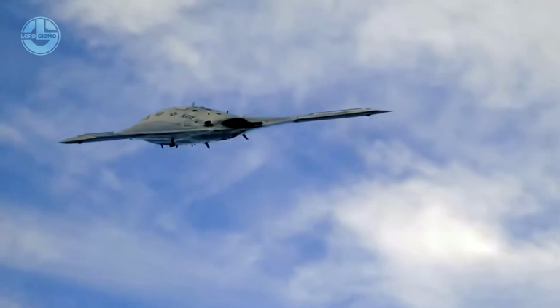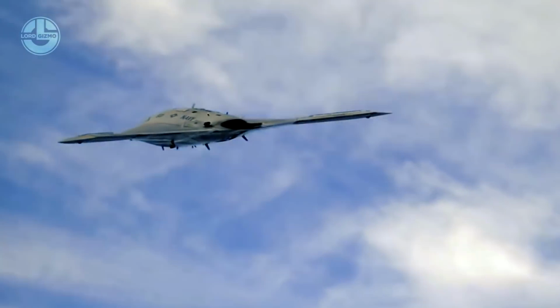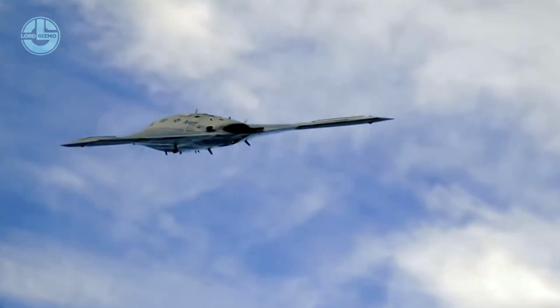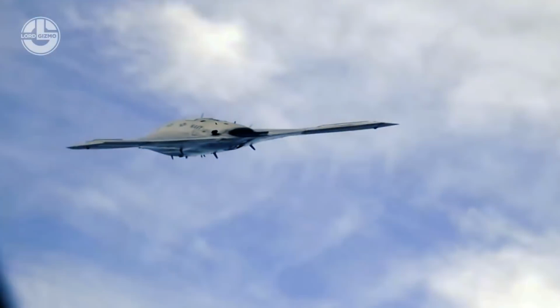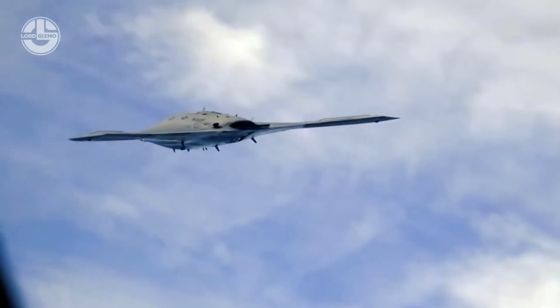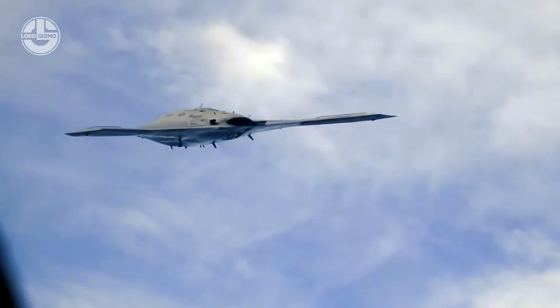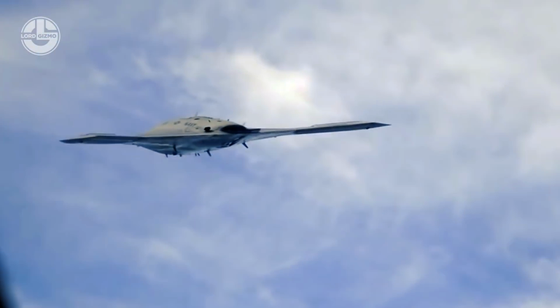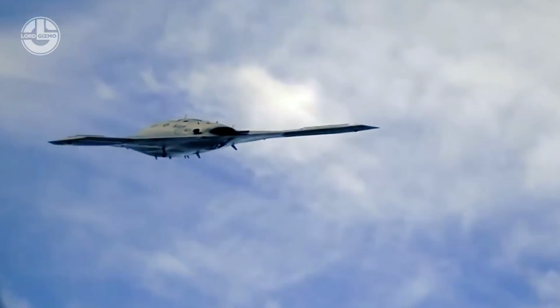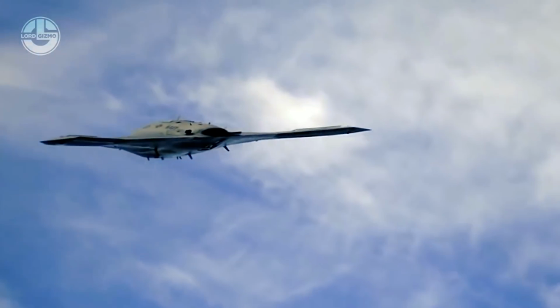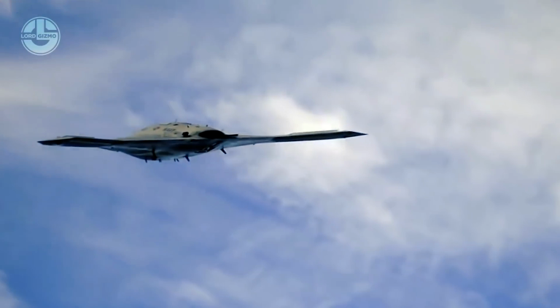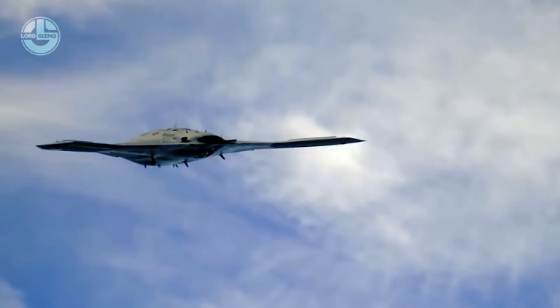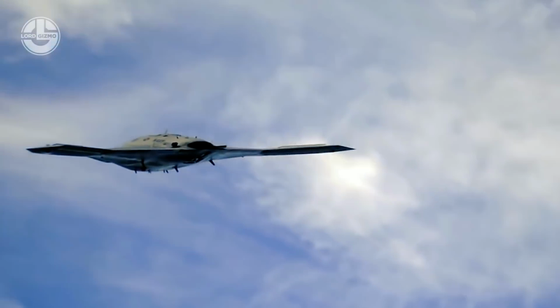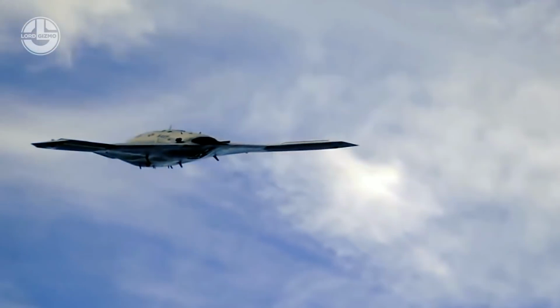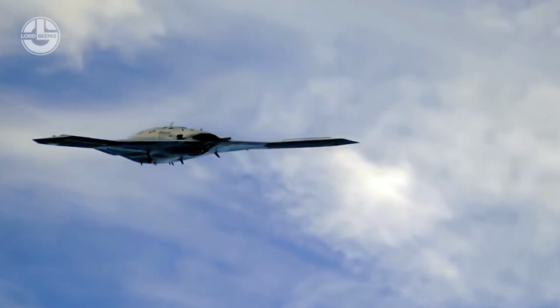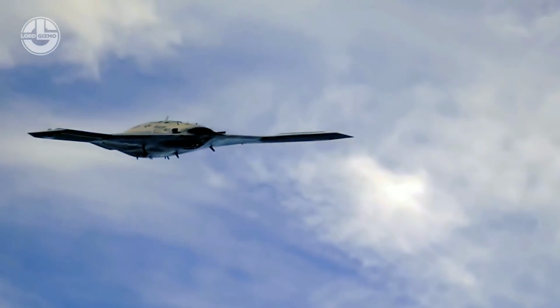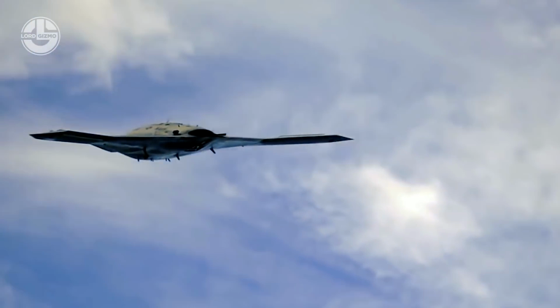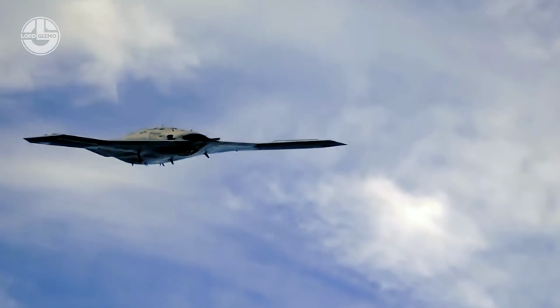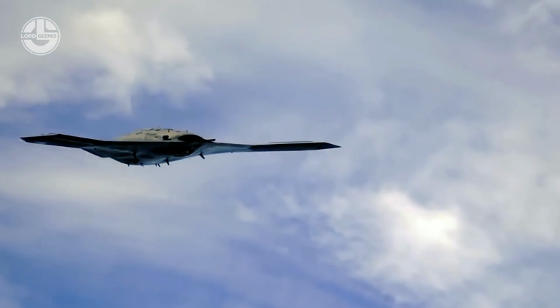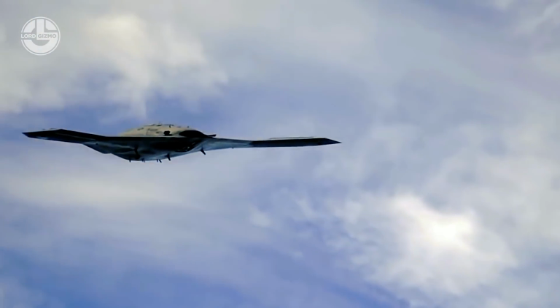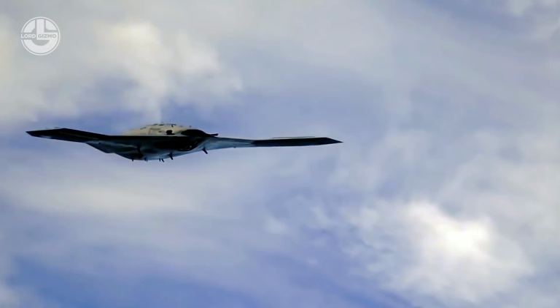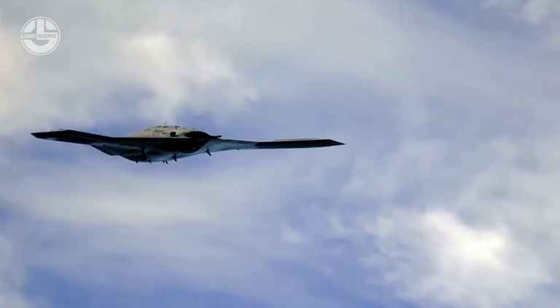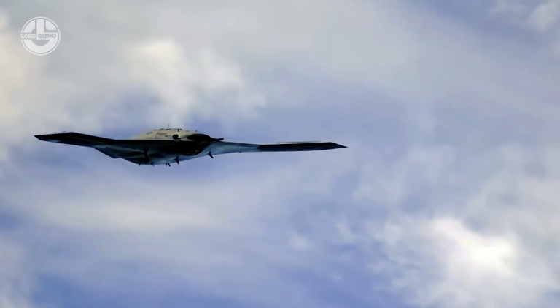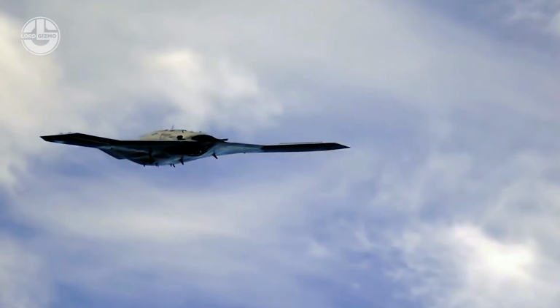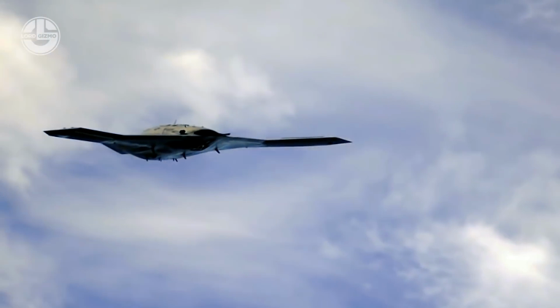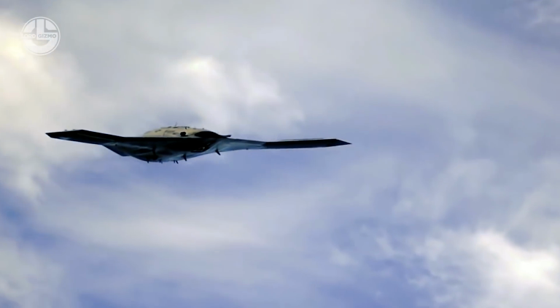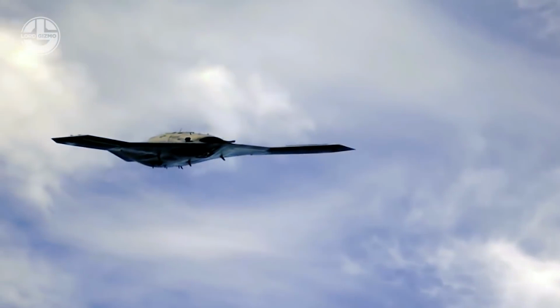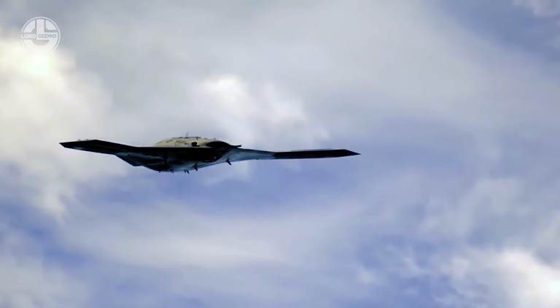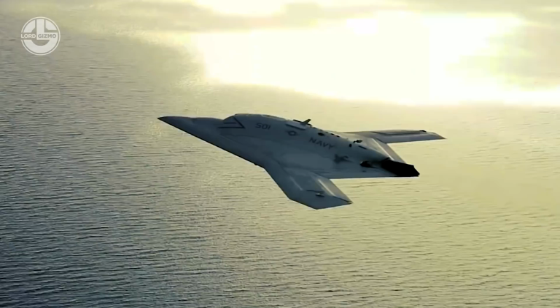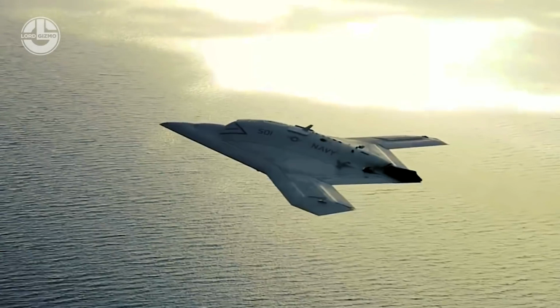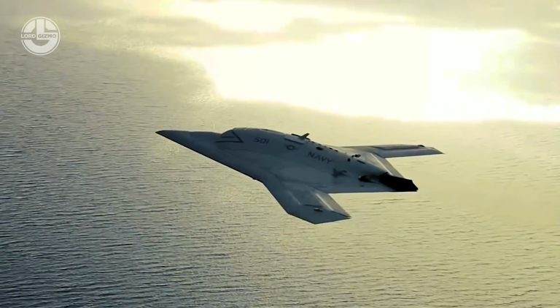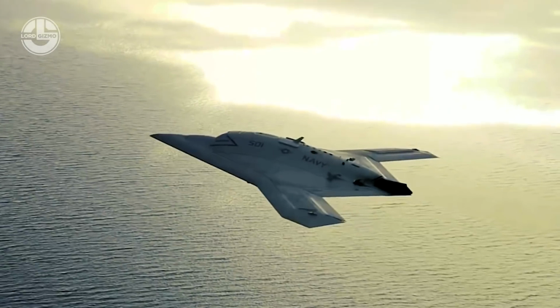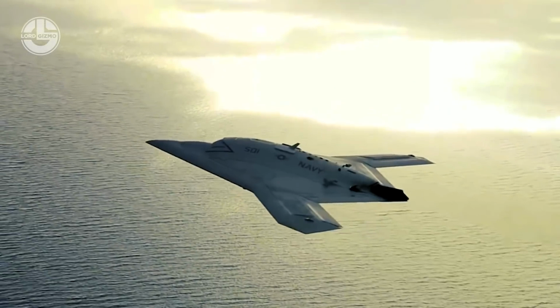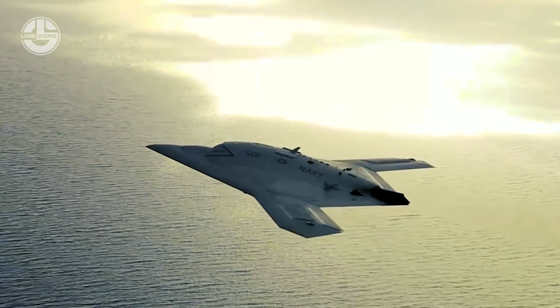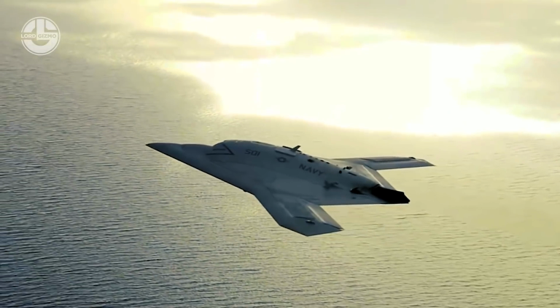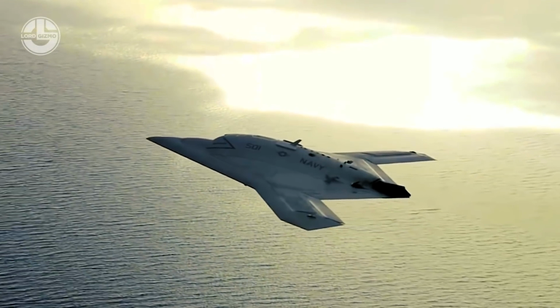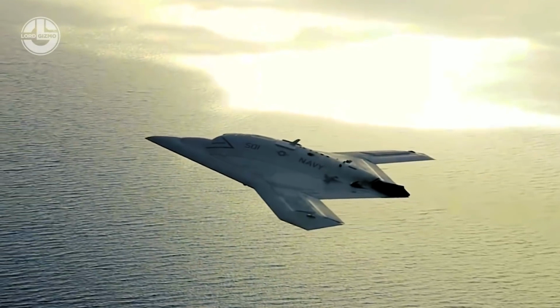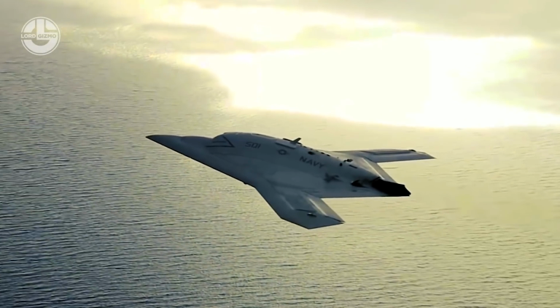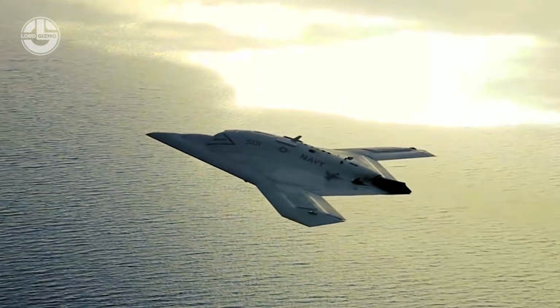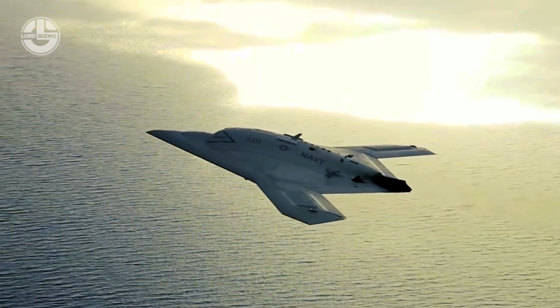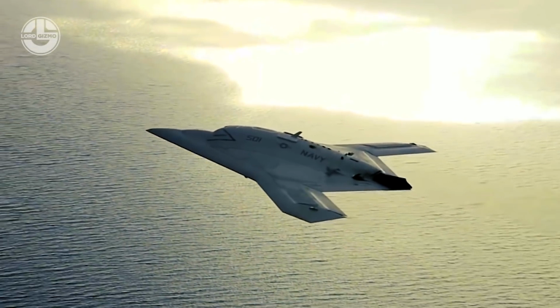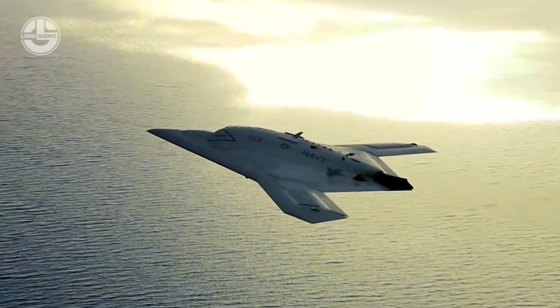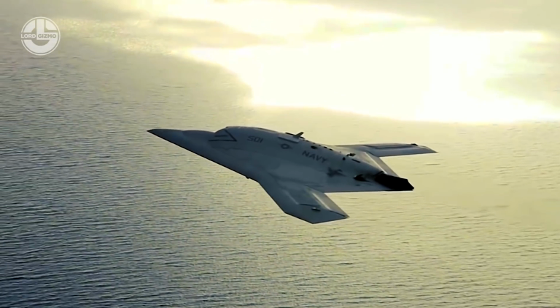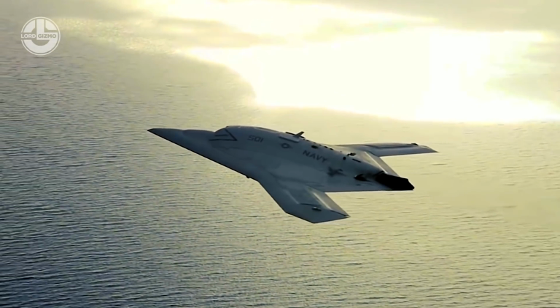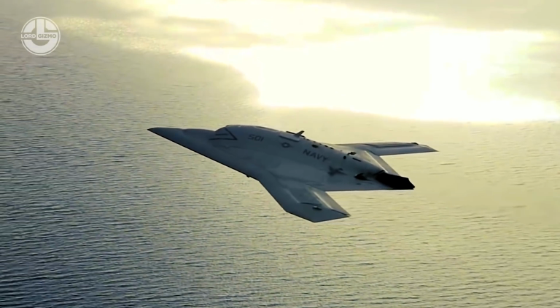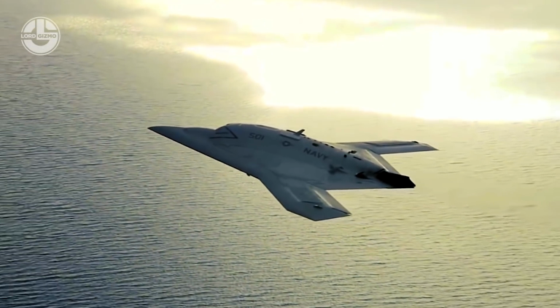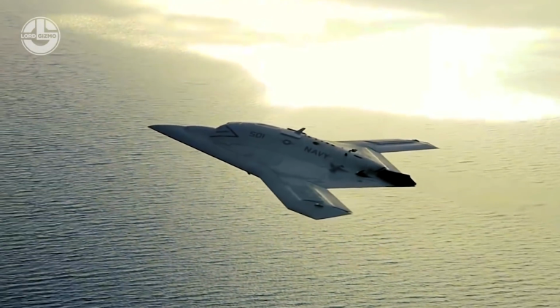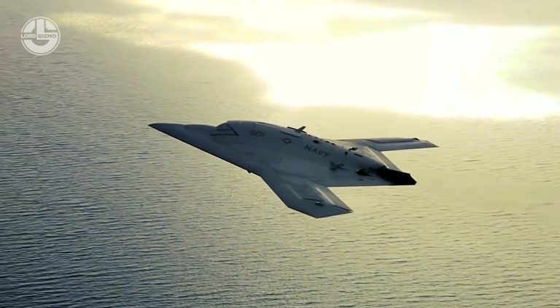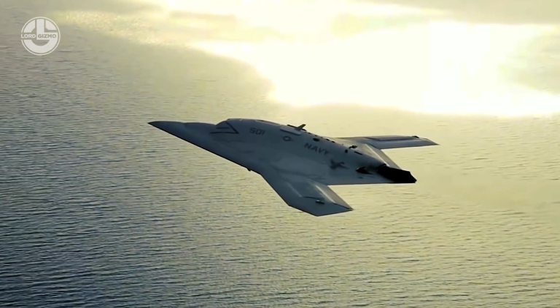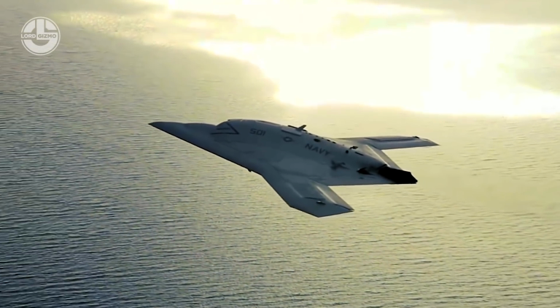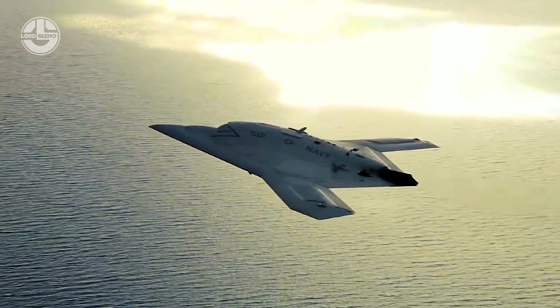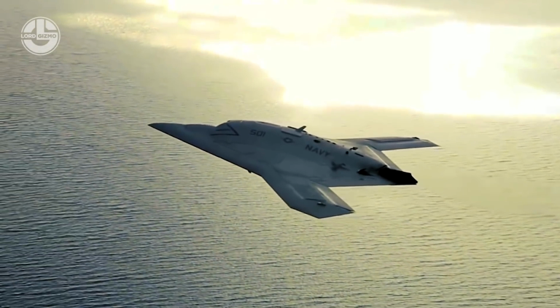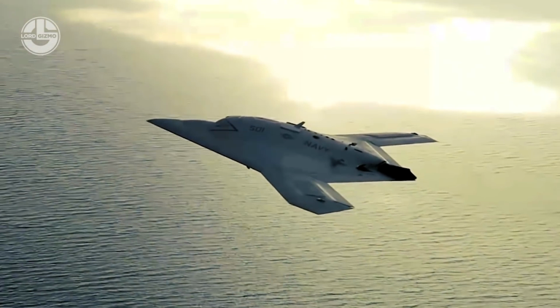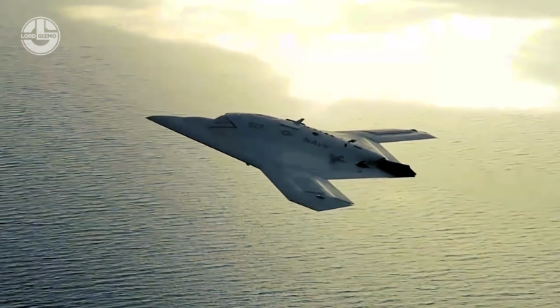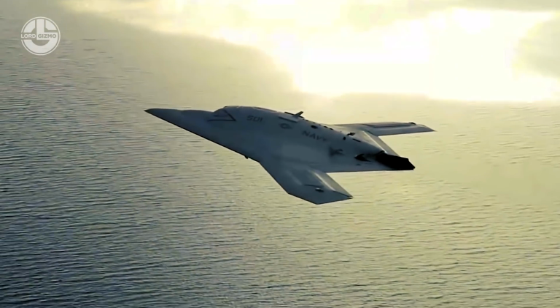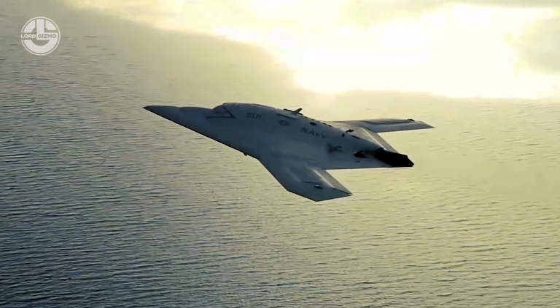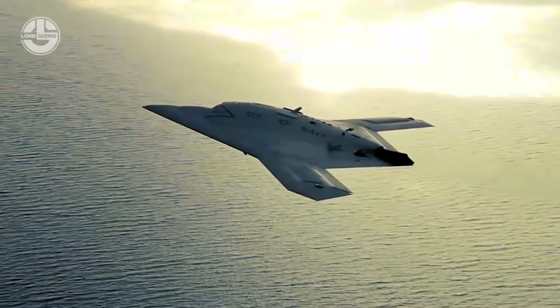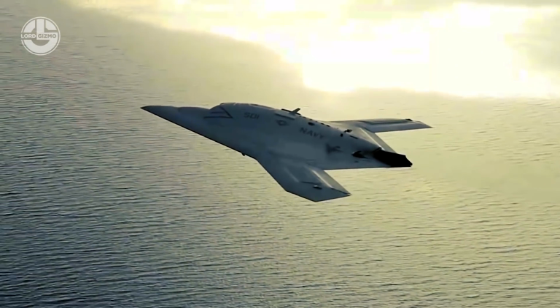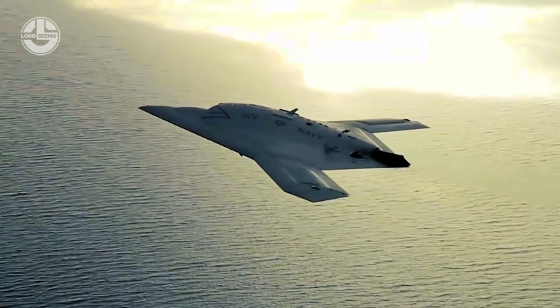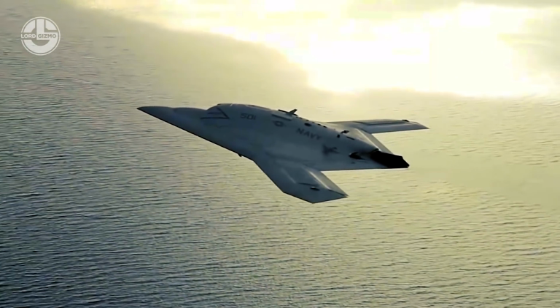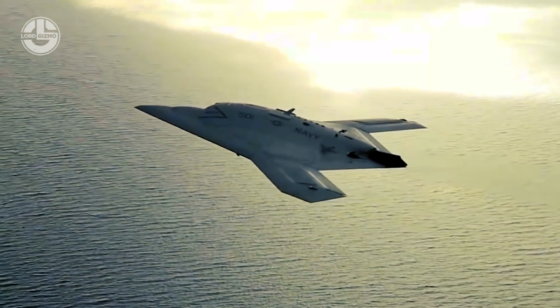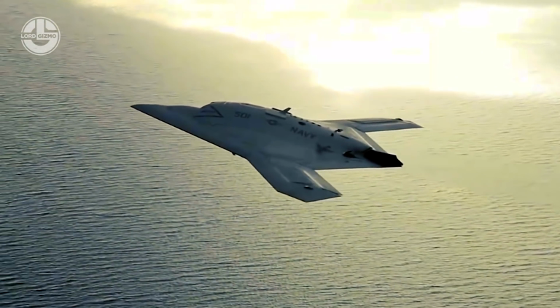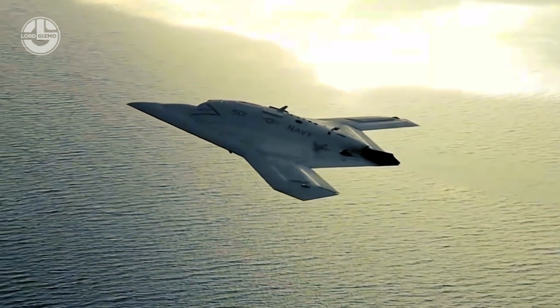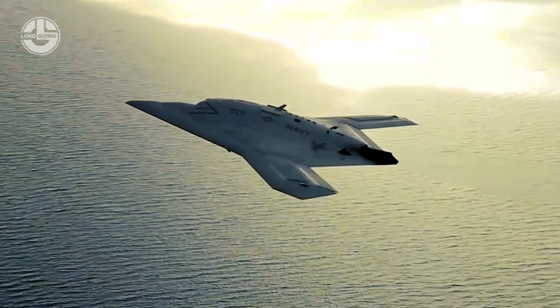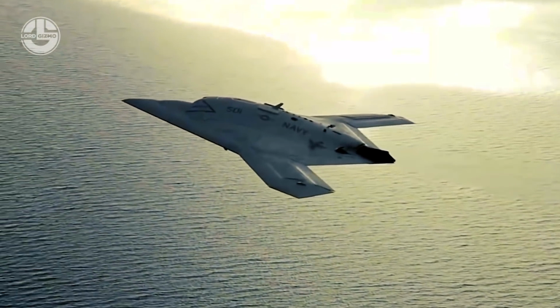The X-47B can fly to a maximum altitude of 40,000 feet and can carry 4,500 pounds in payload.